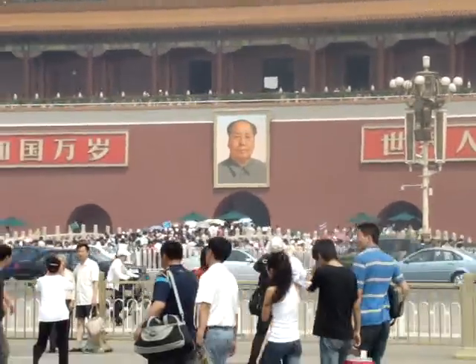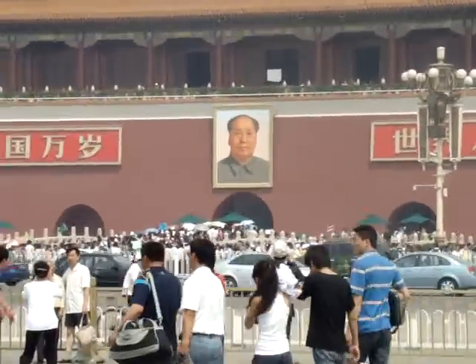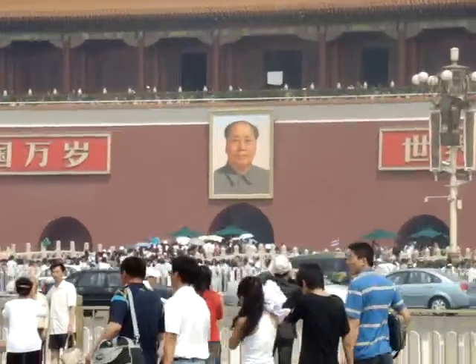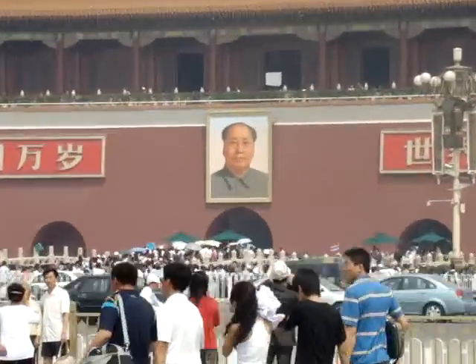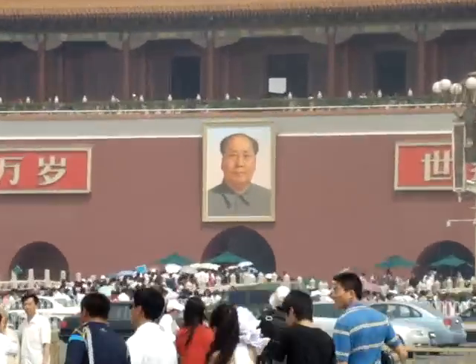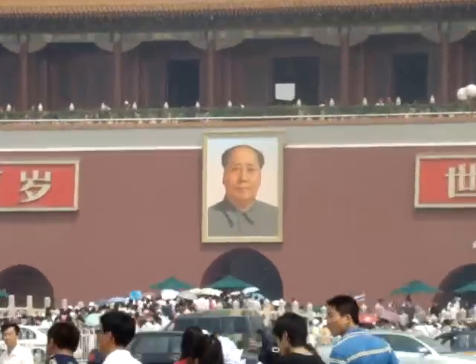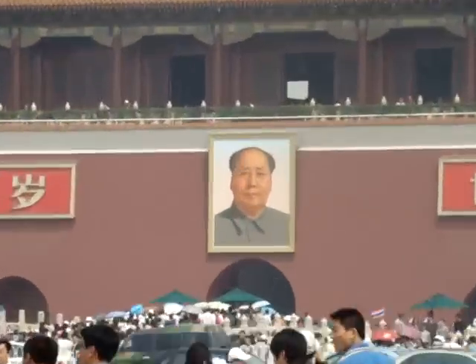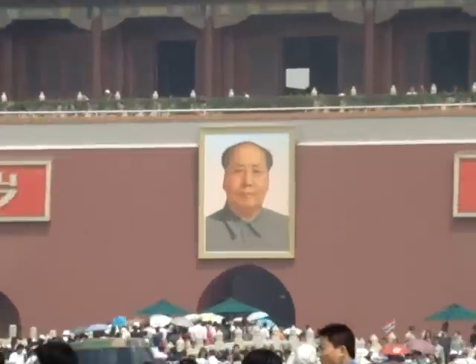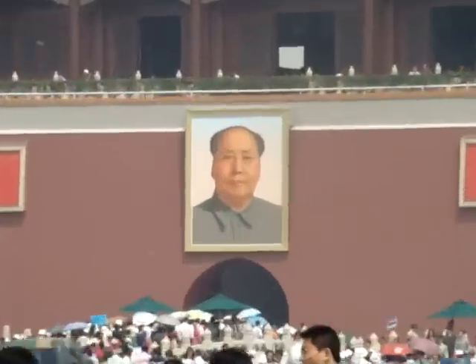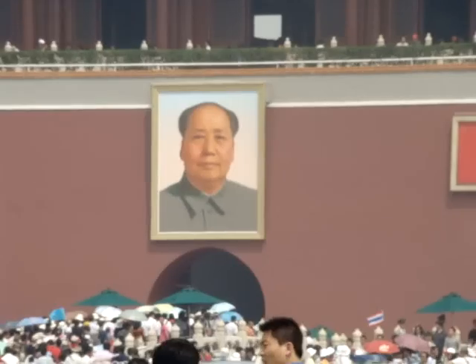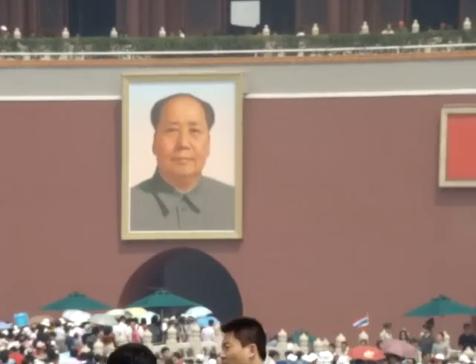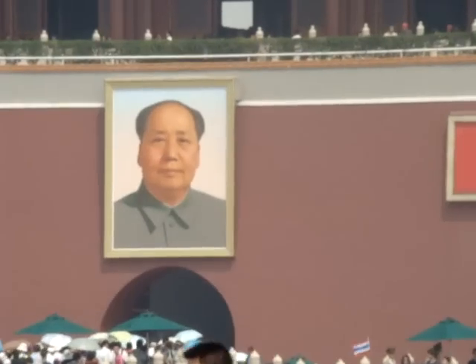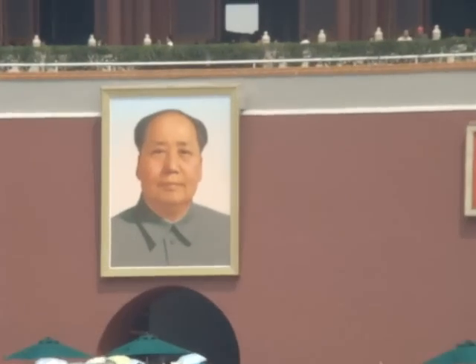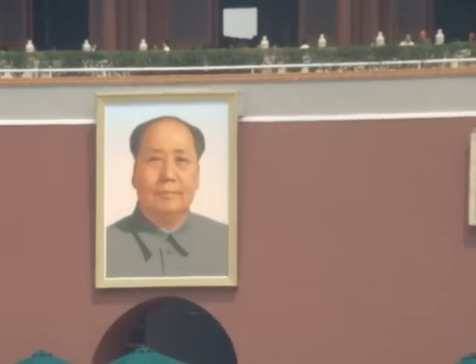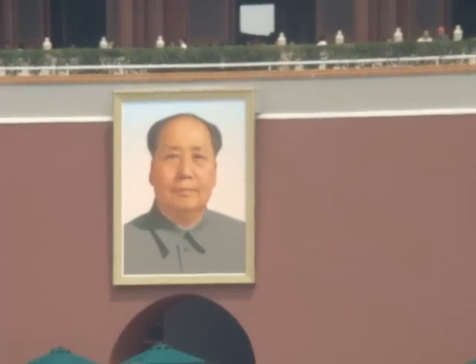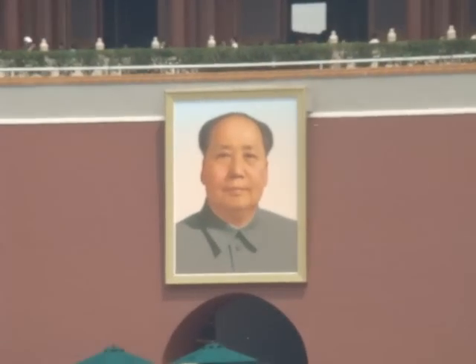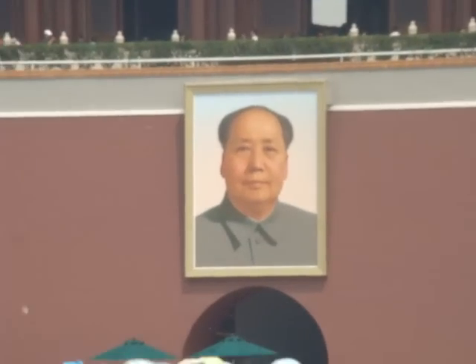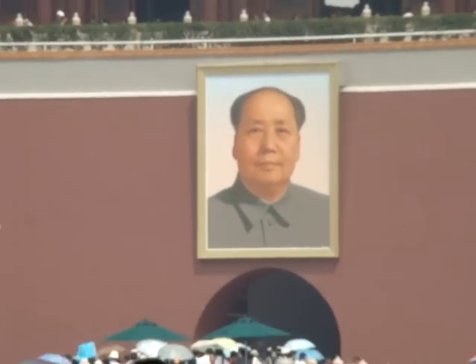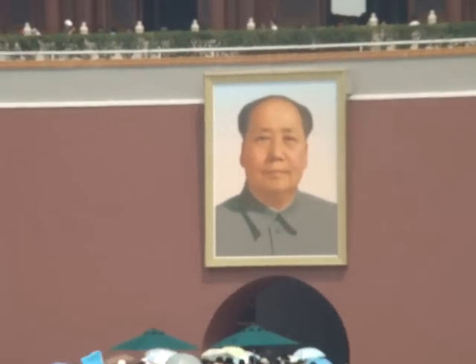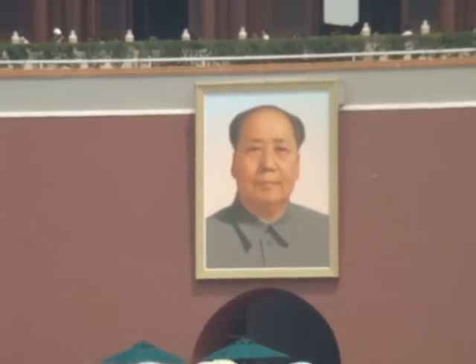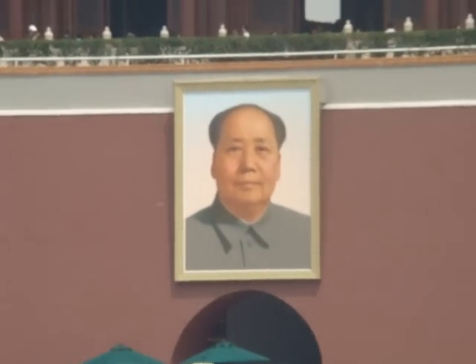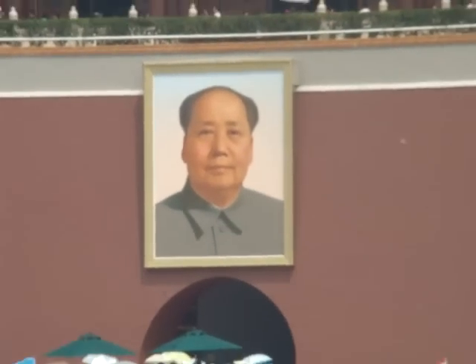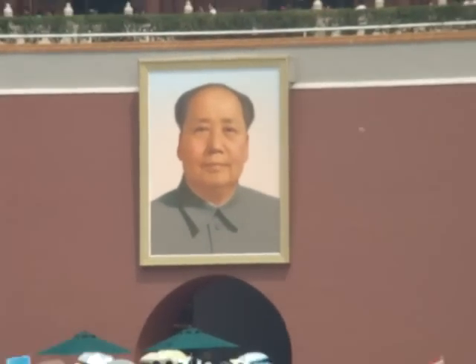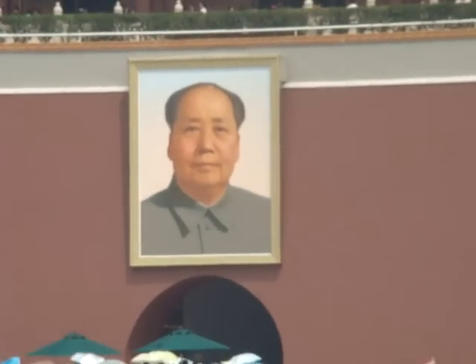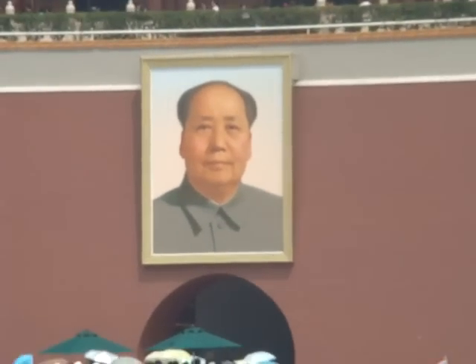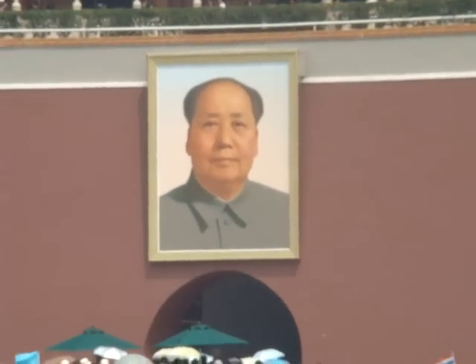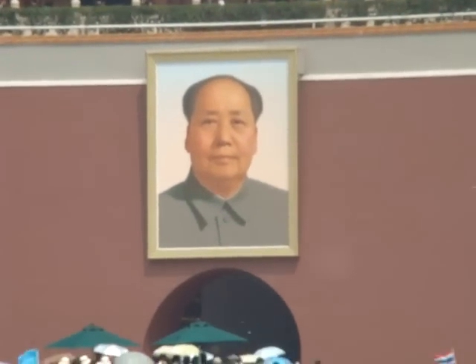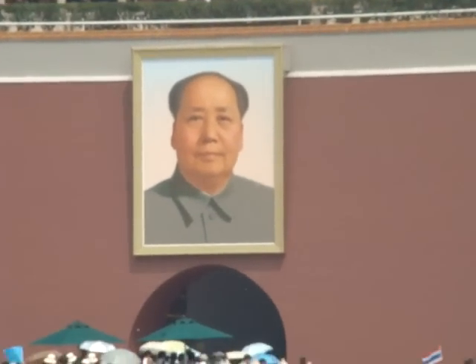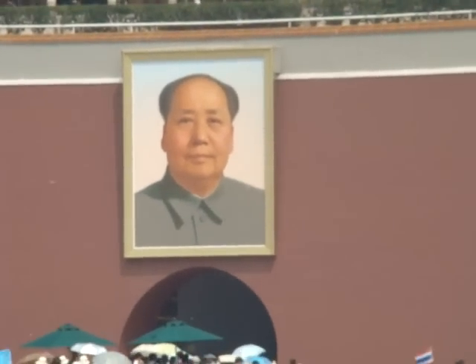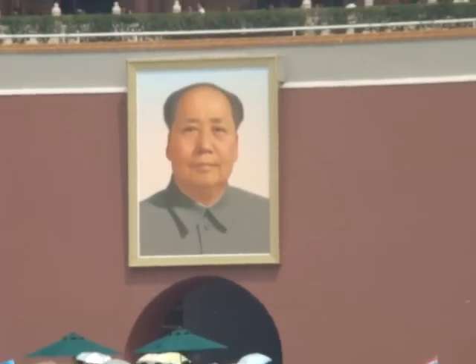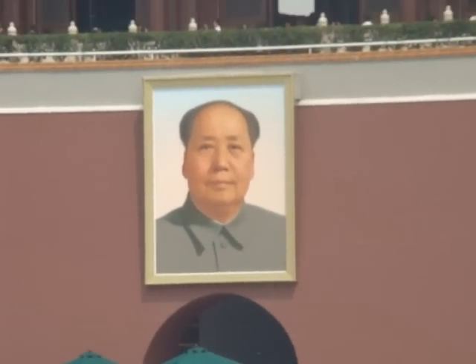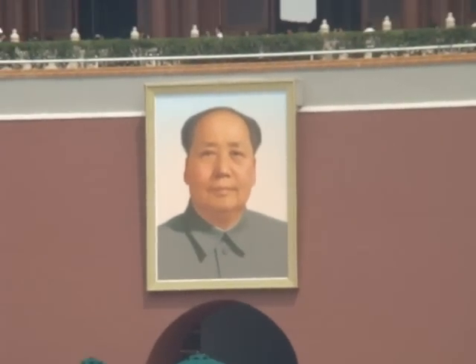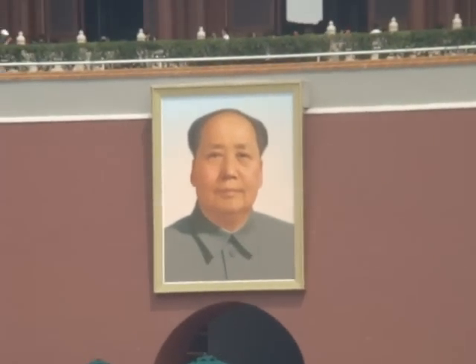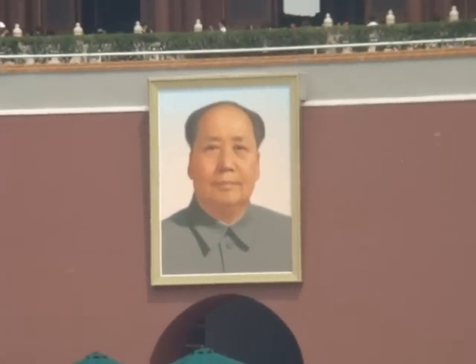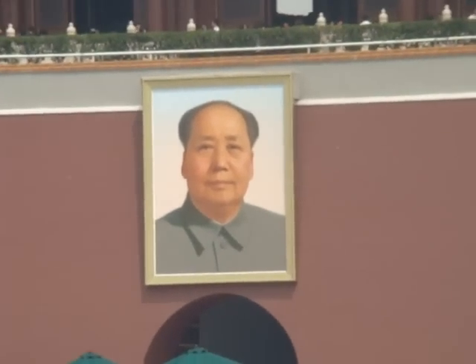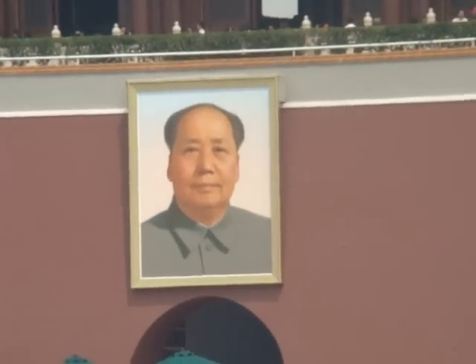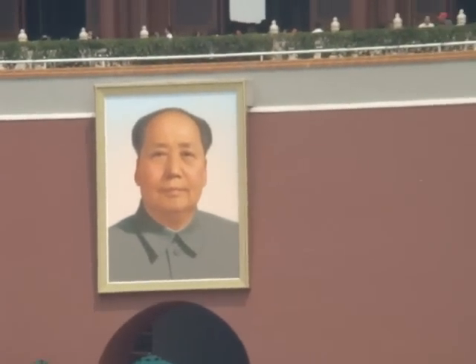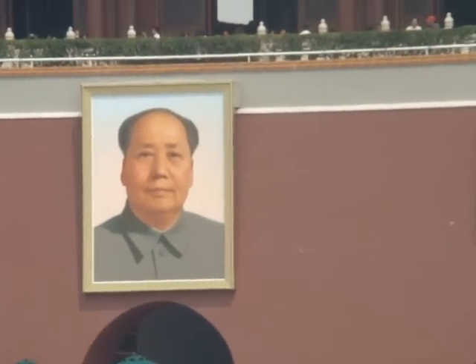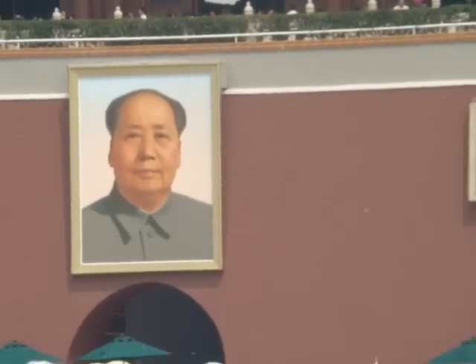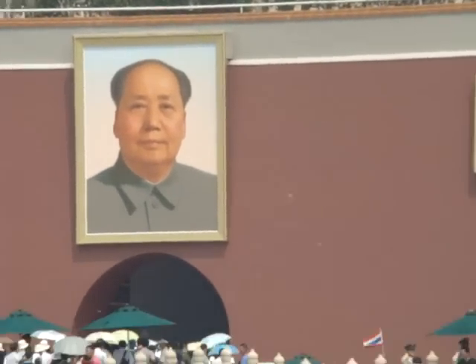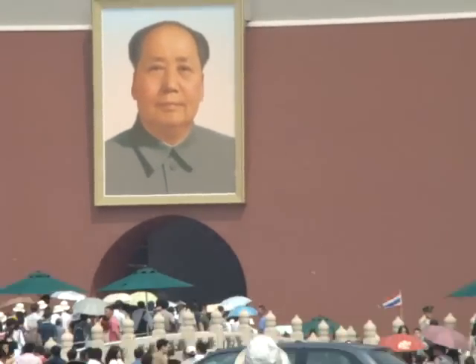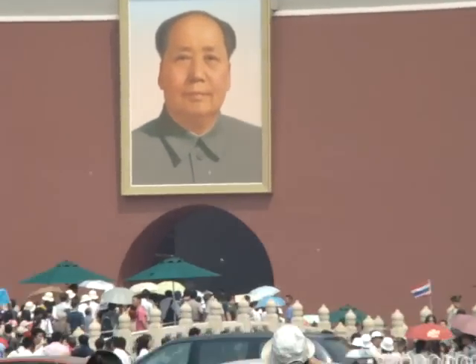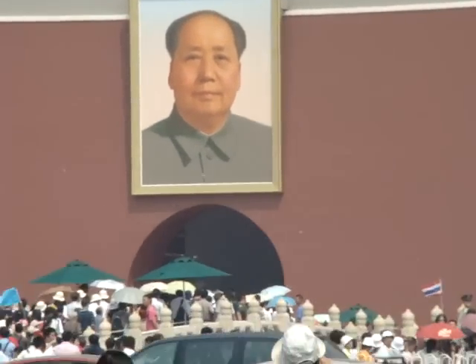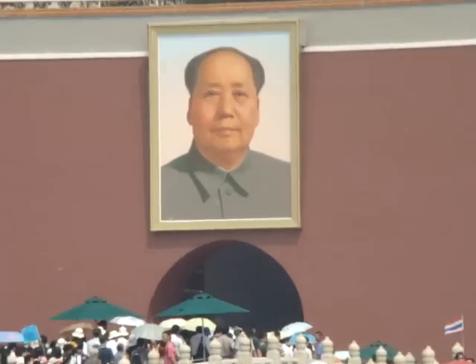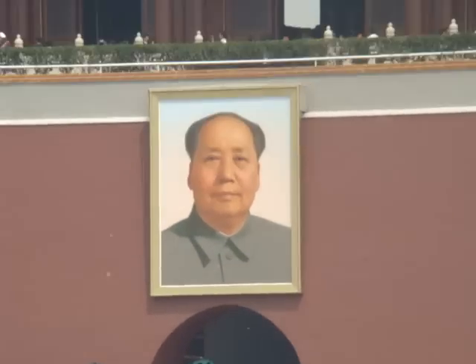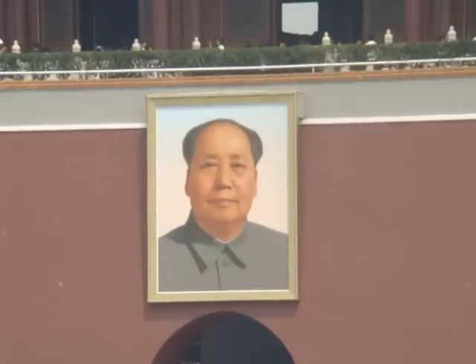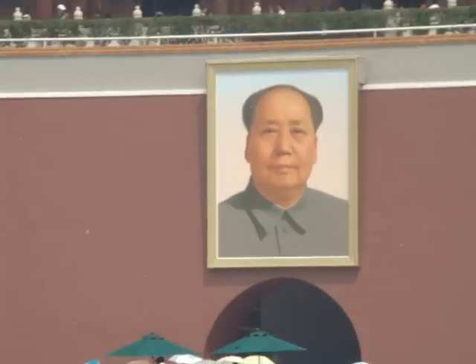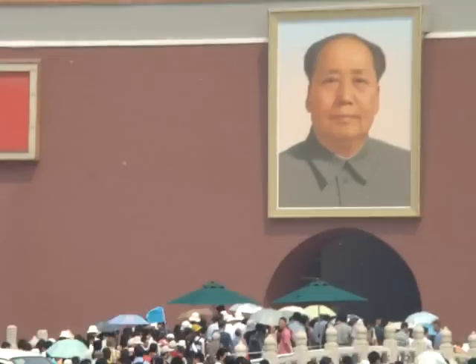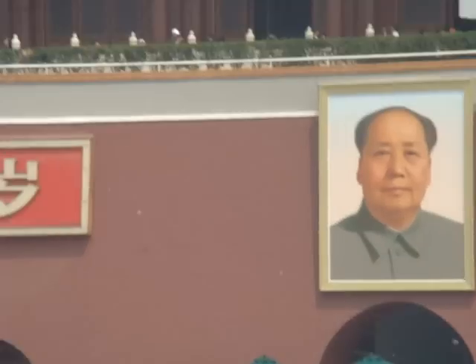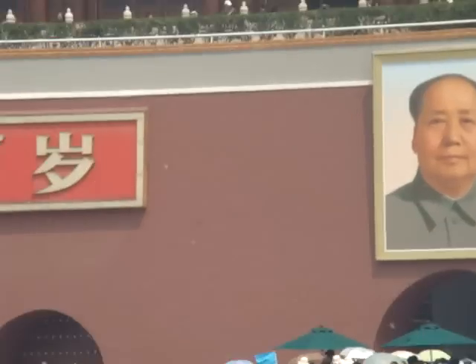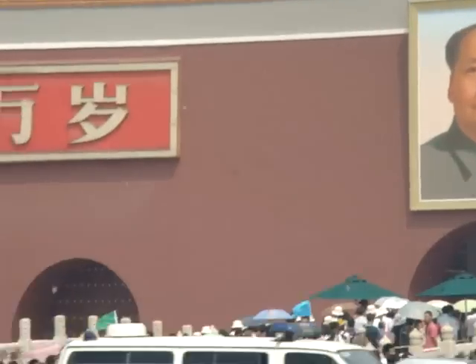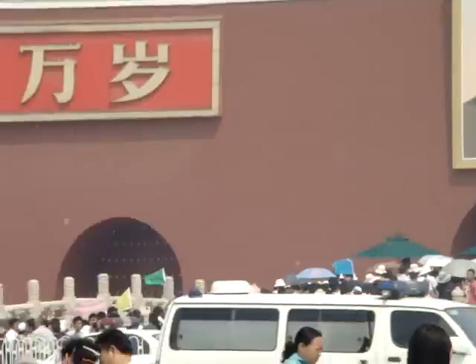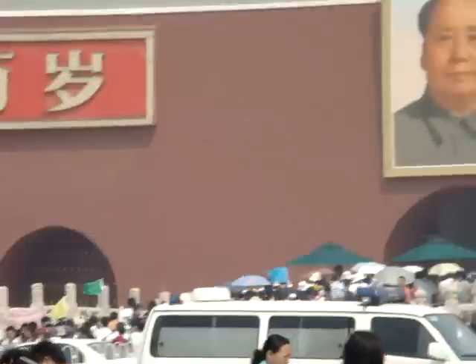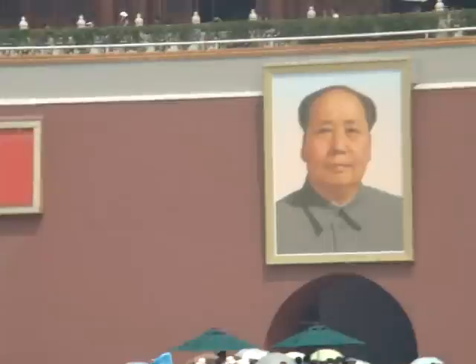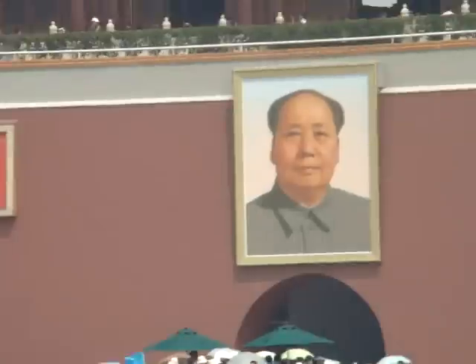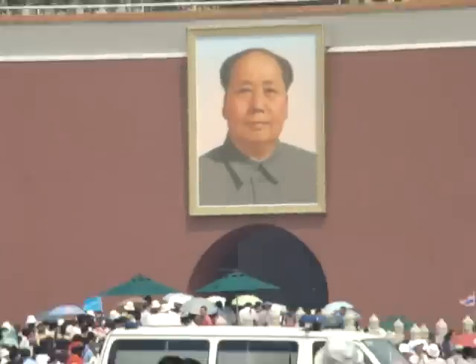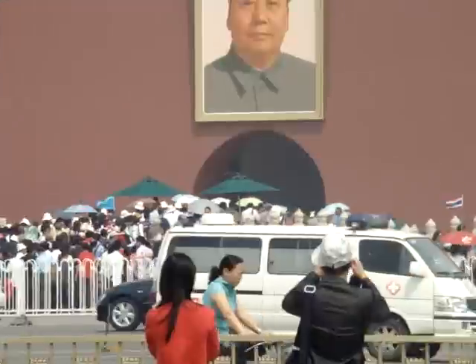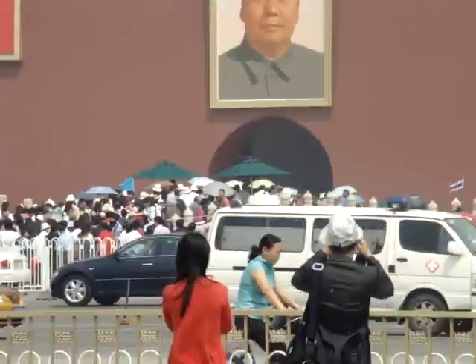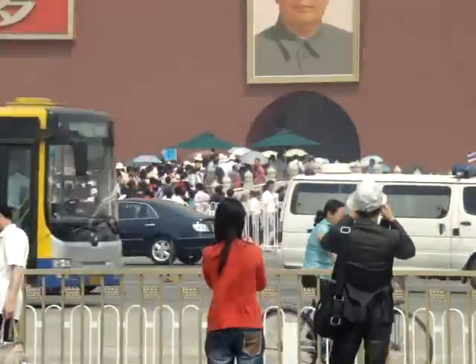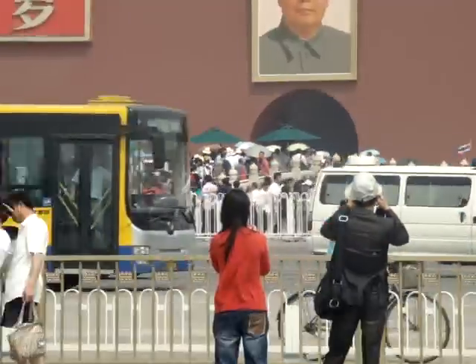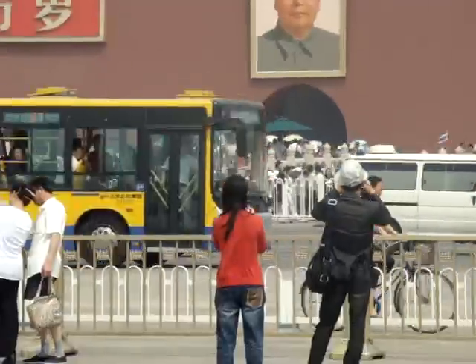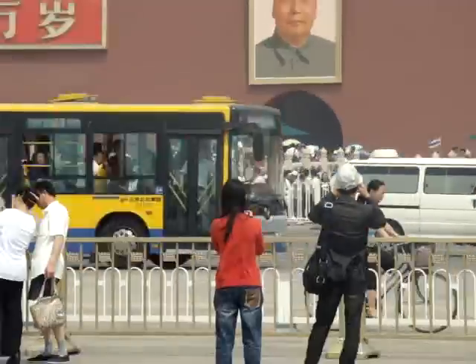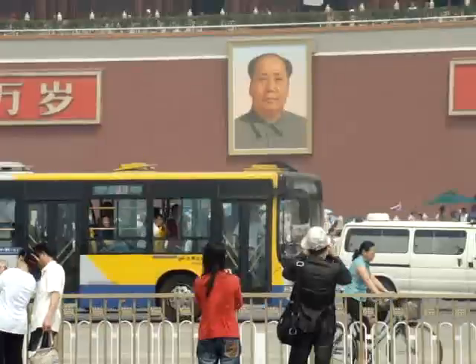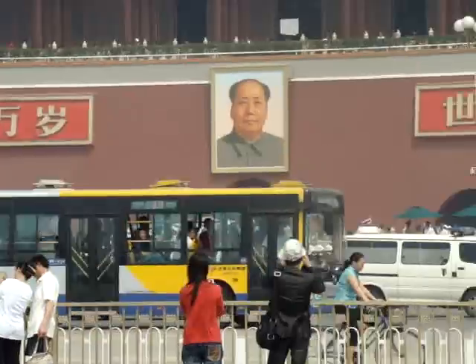And this is Mao Zedong, the founder of modern-day PRC, the People's Republic of China.